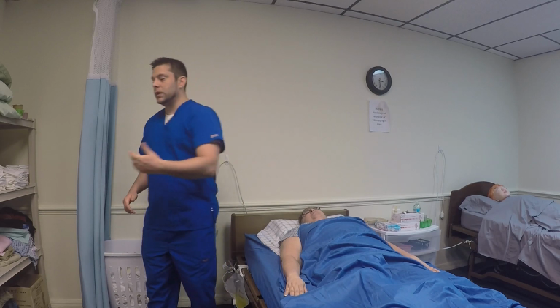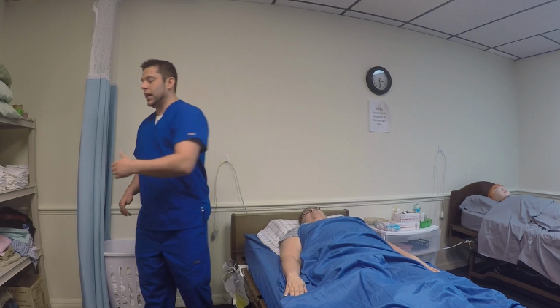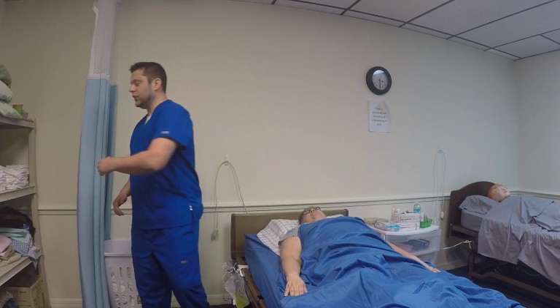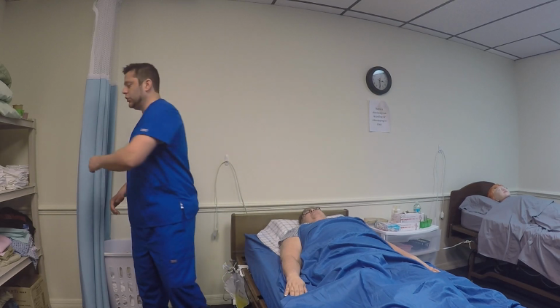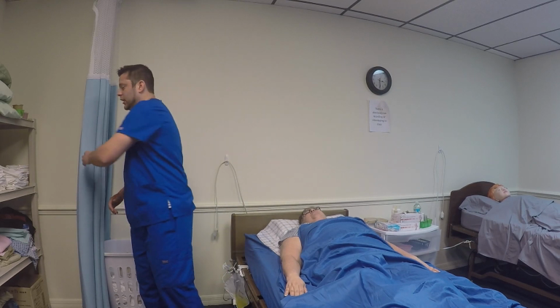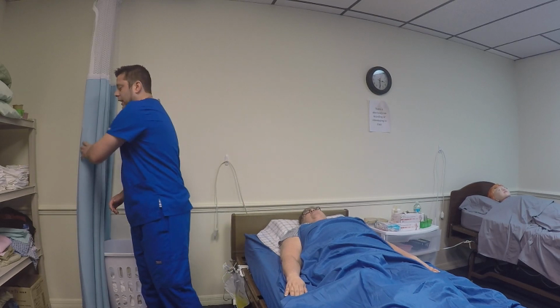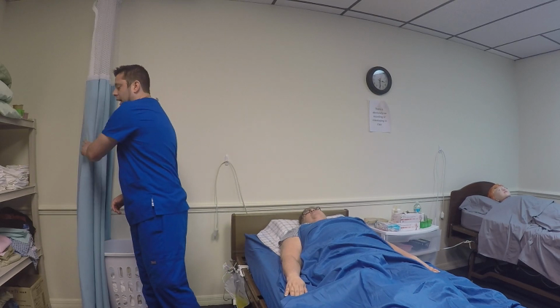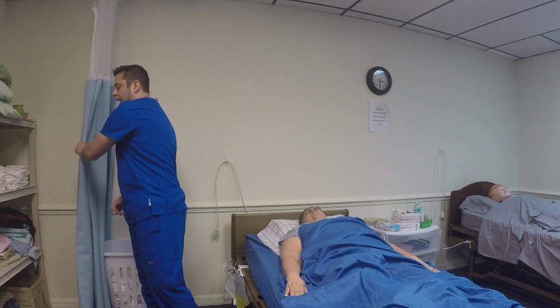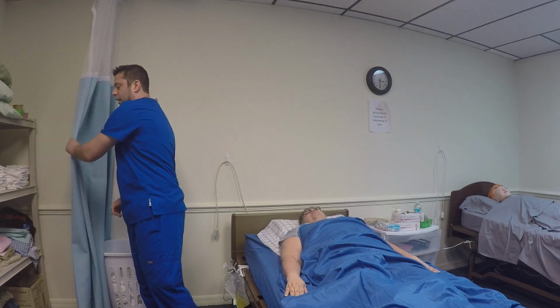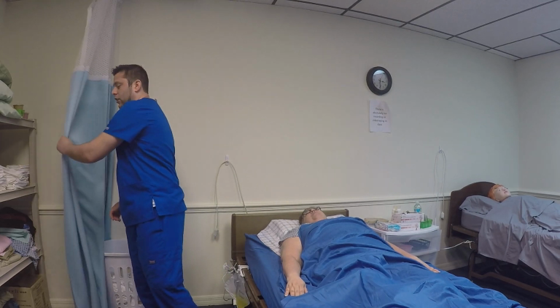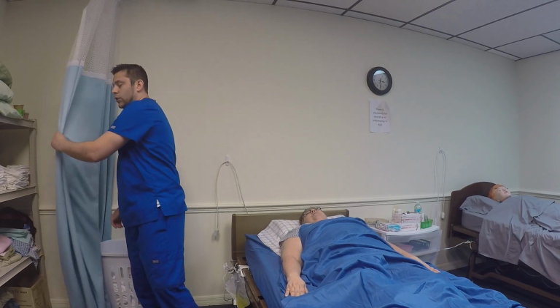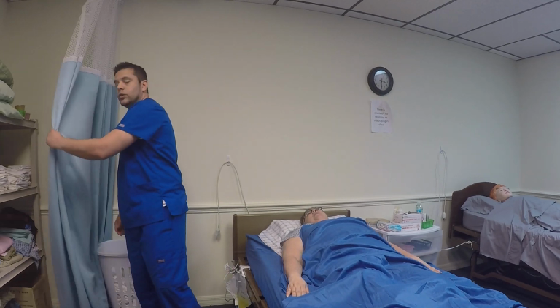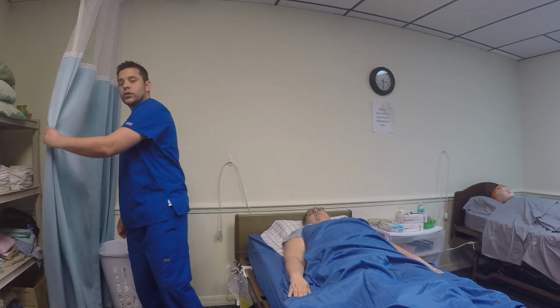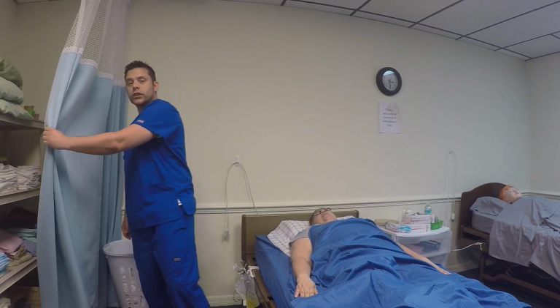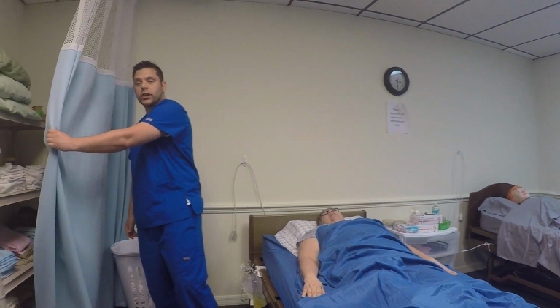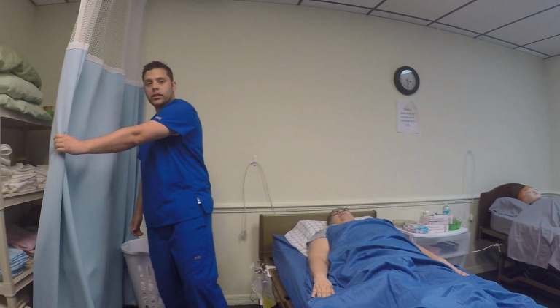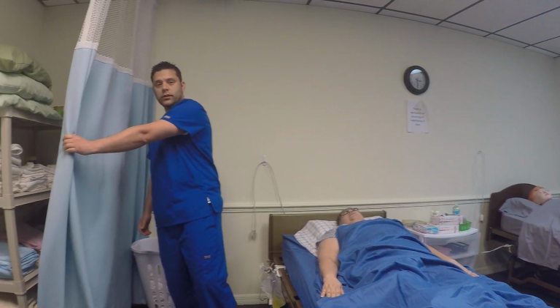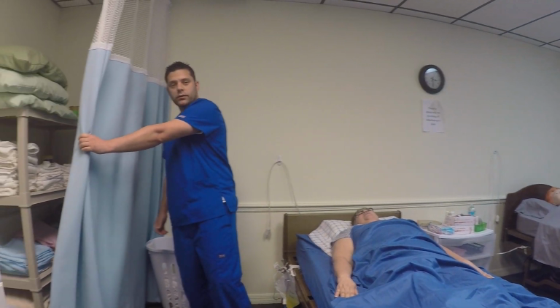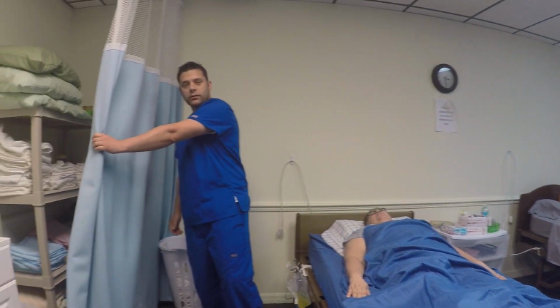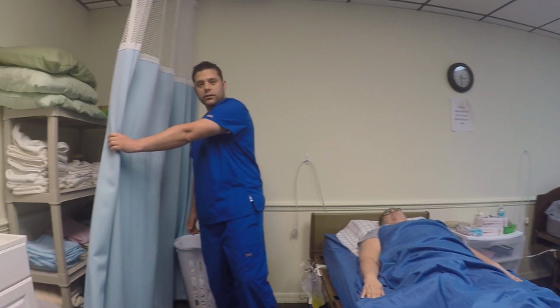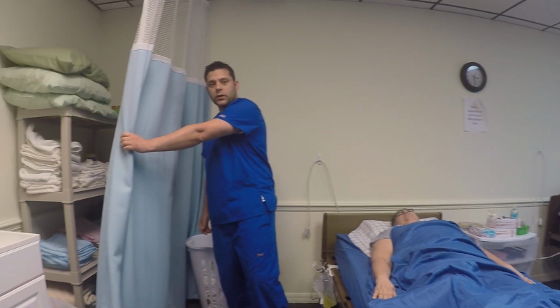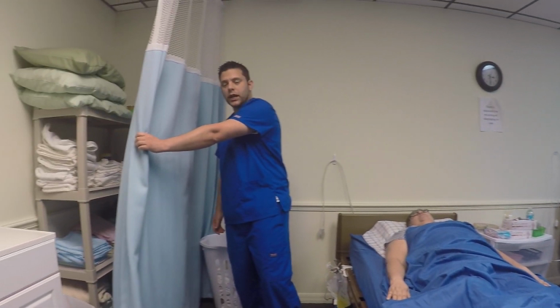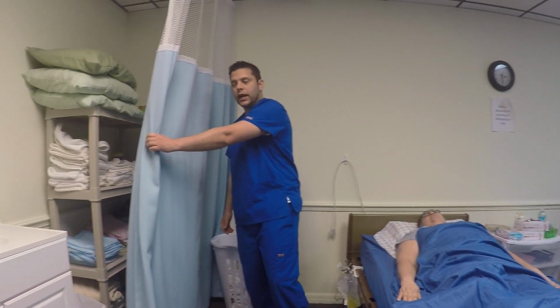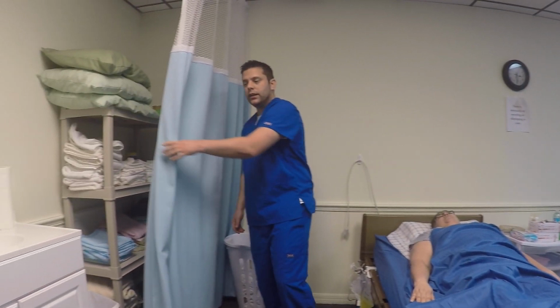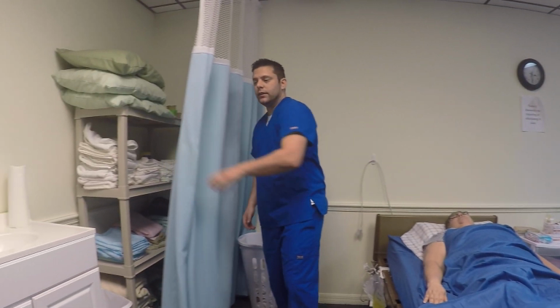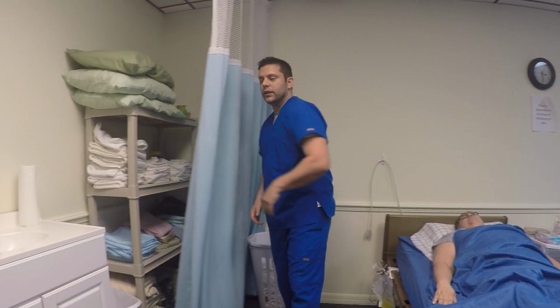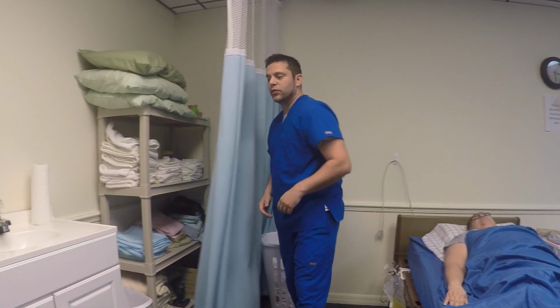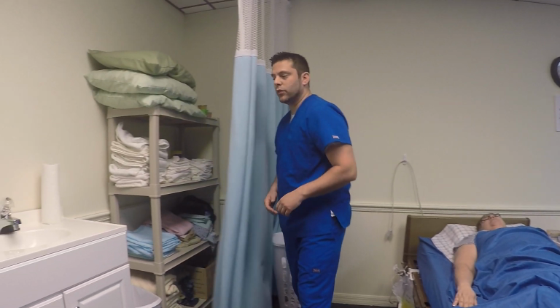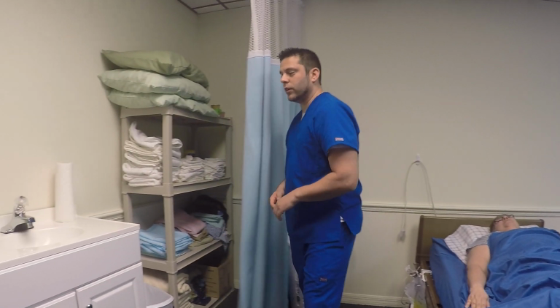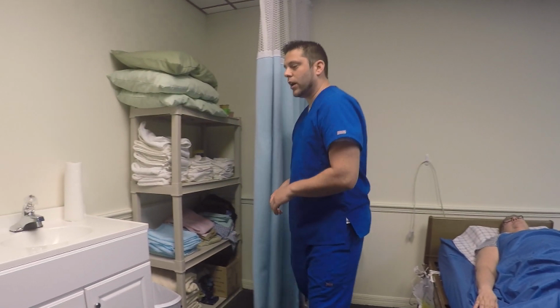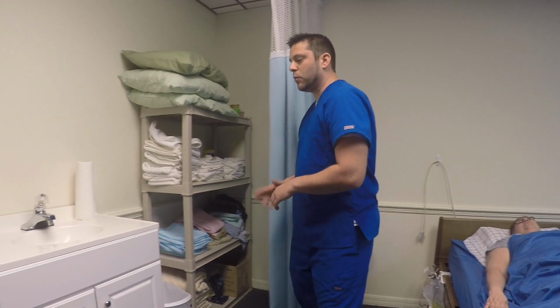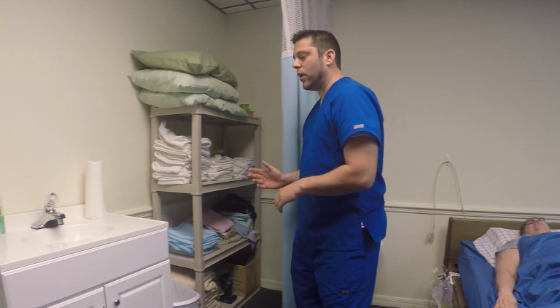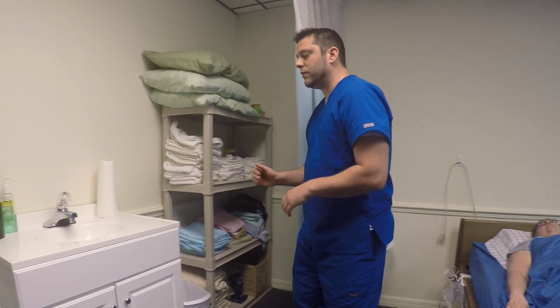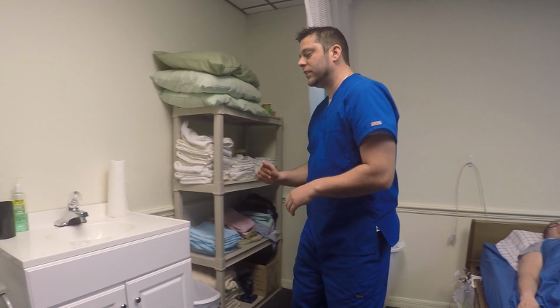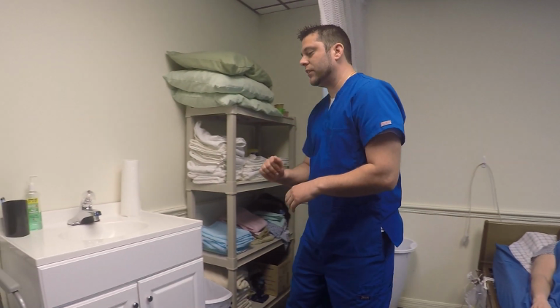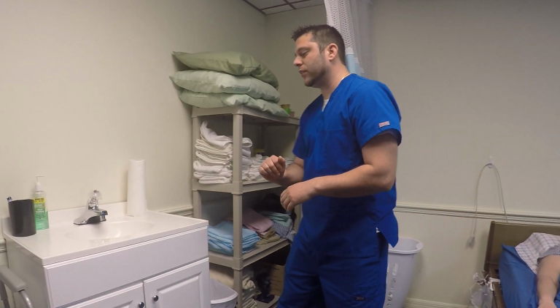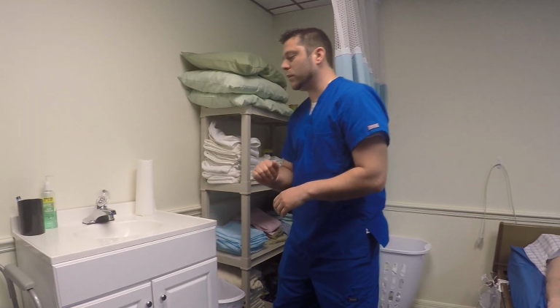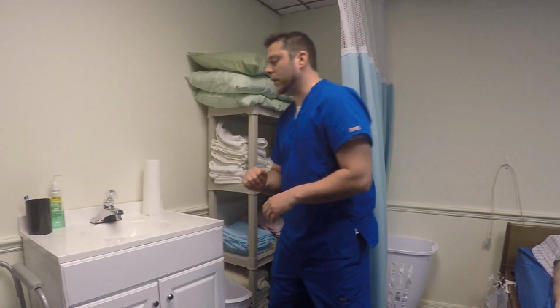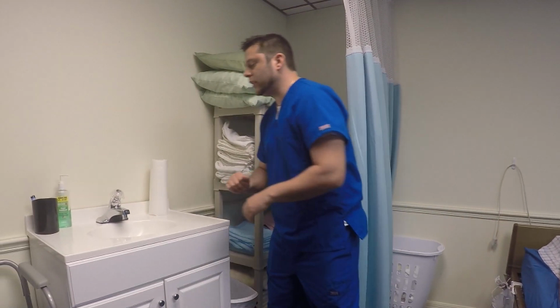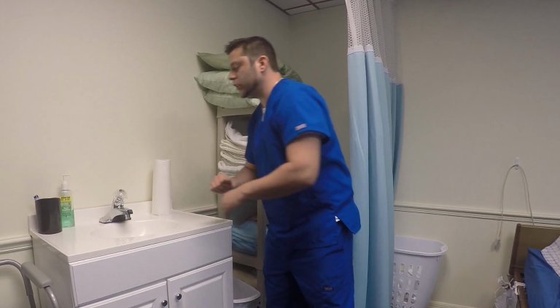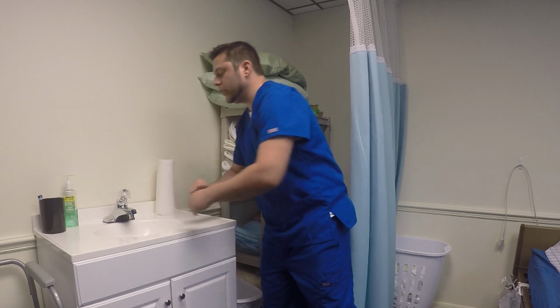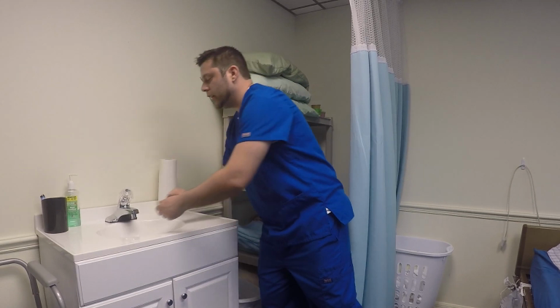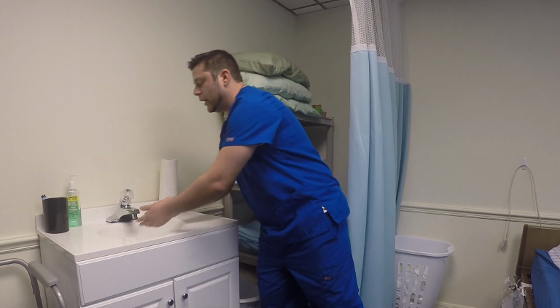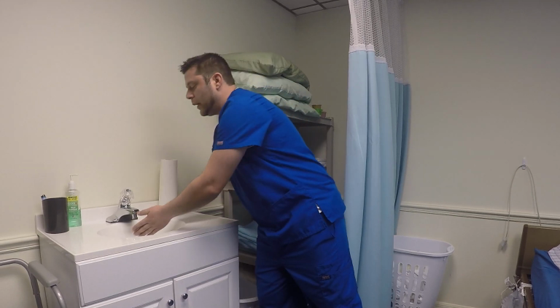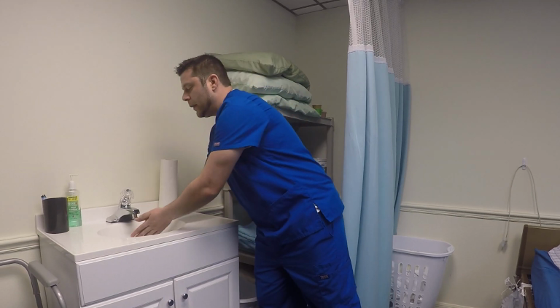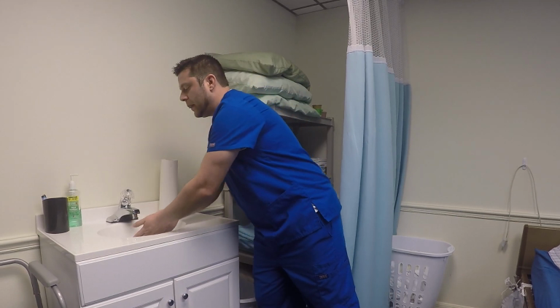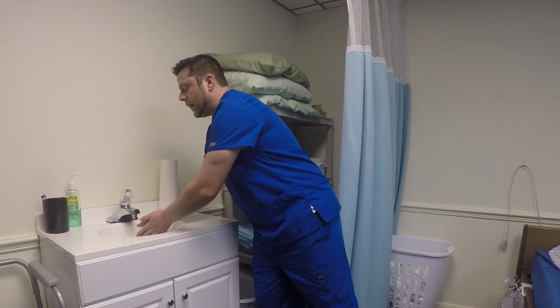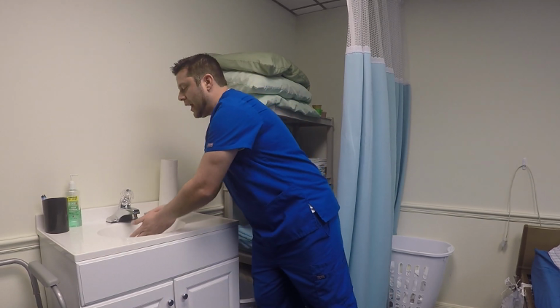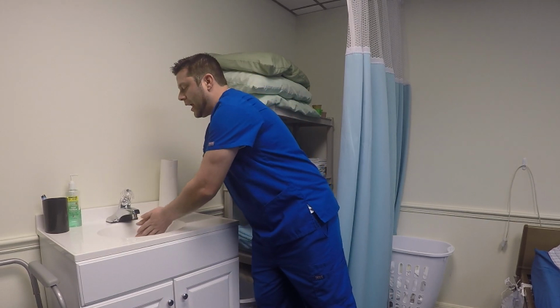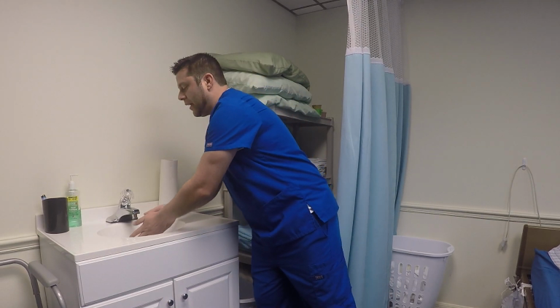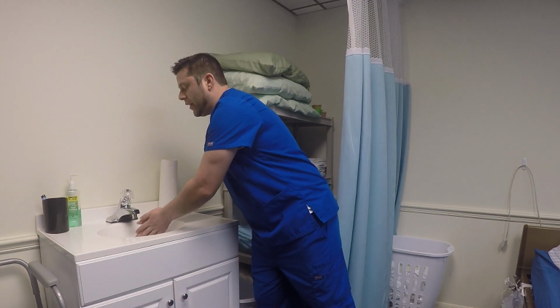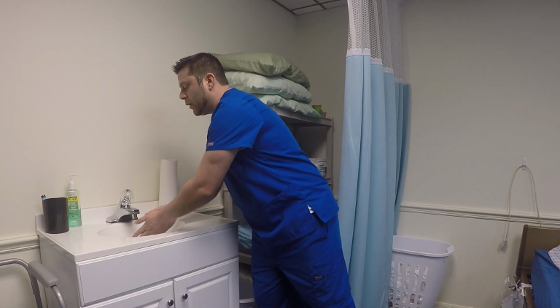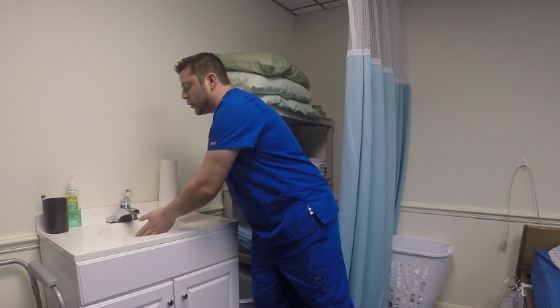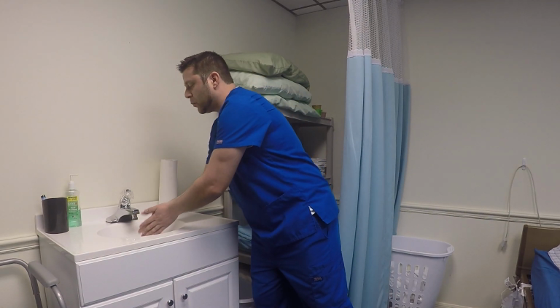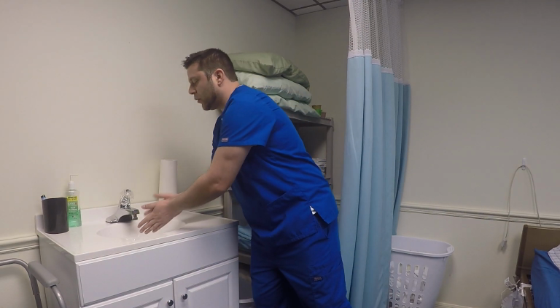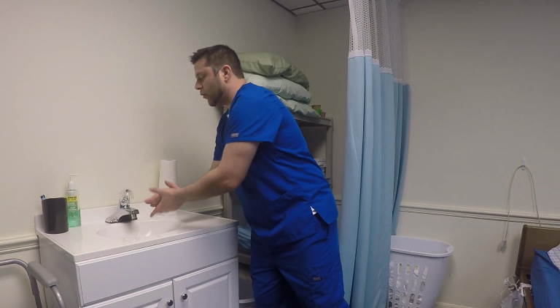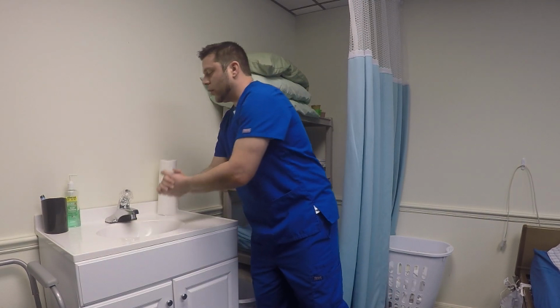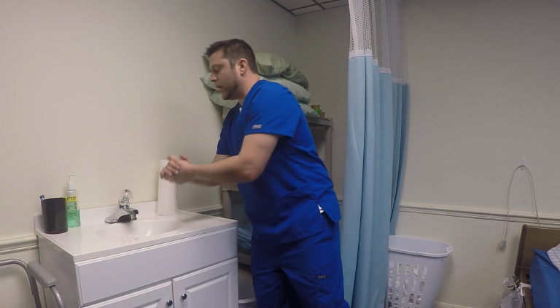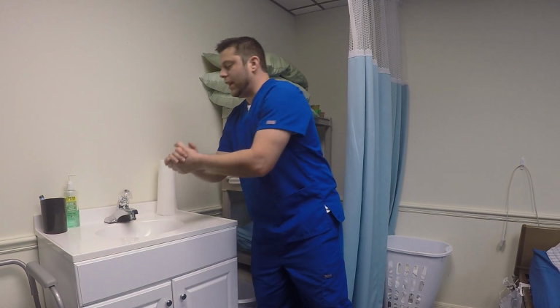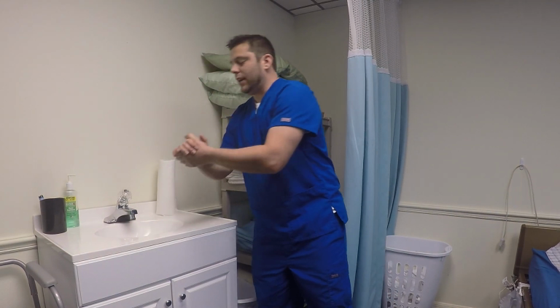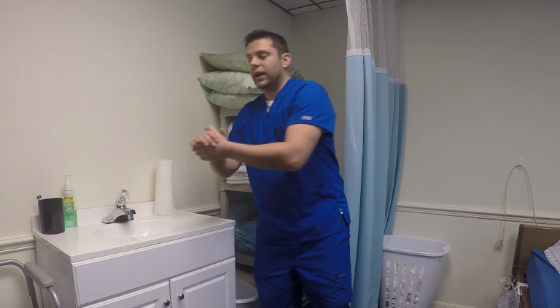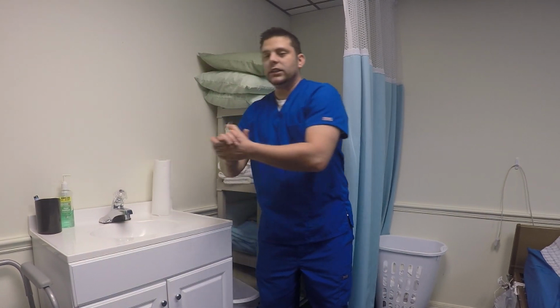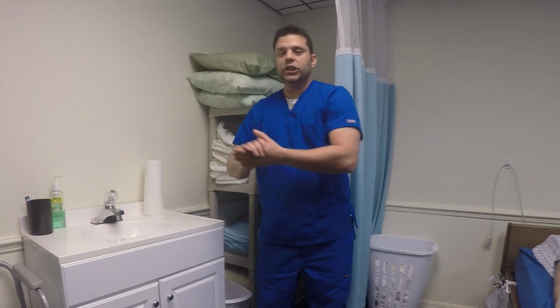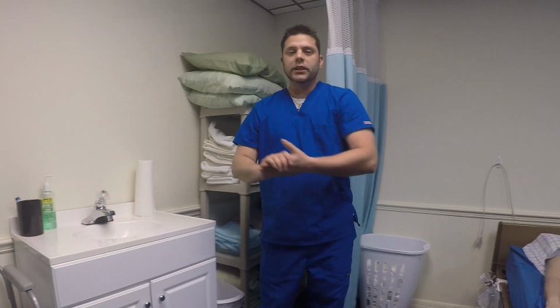Next, you're going to go ahead and close the curtain for privacy for the patient. Then I'm going to perform hand hygiene.